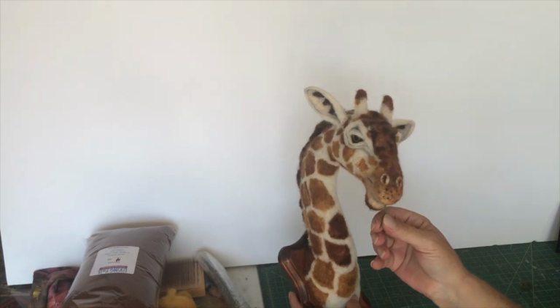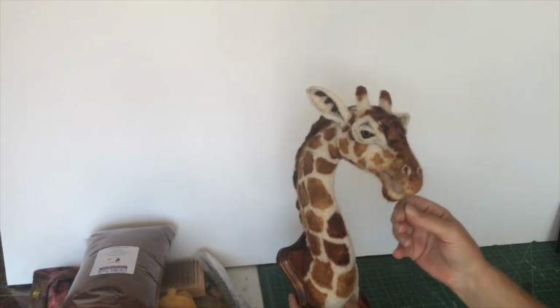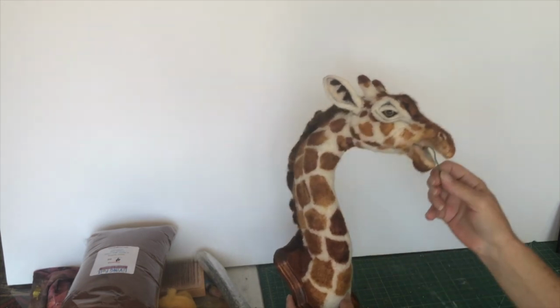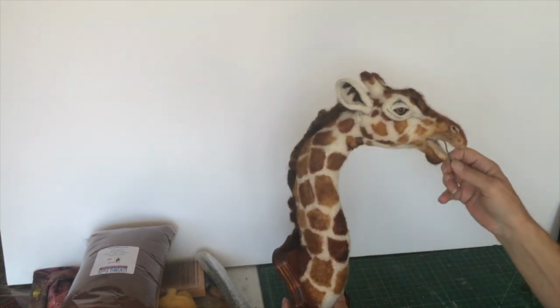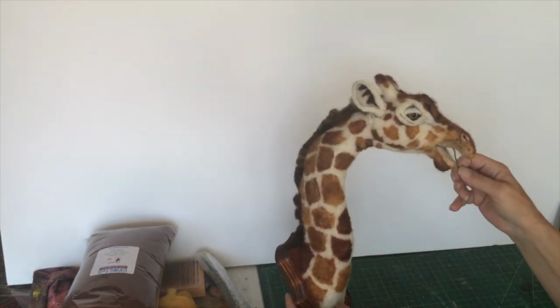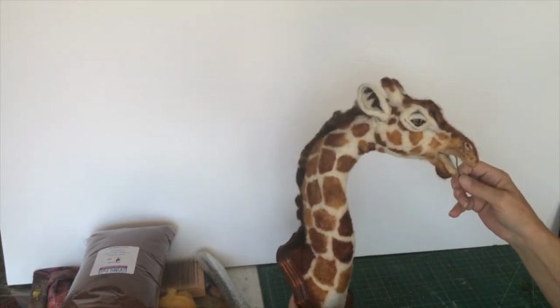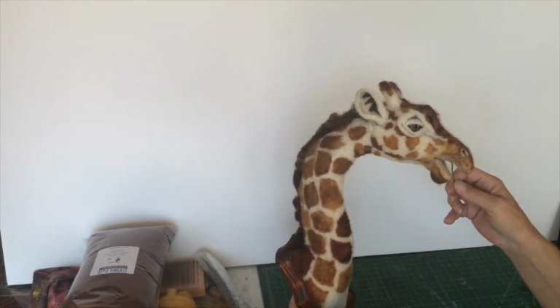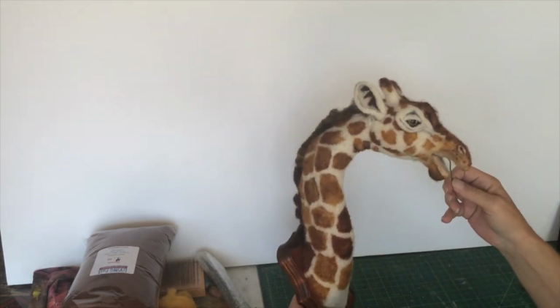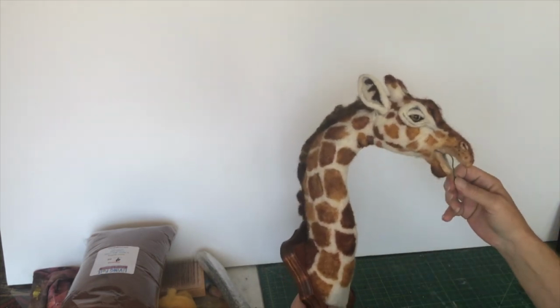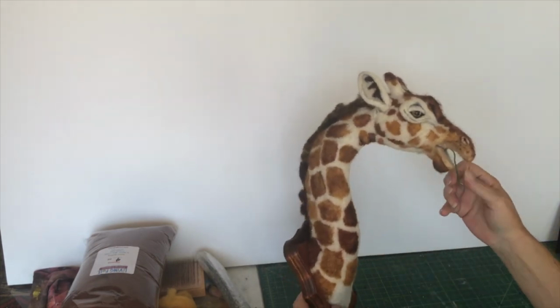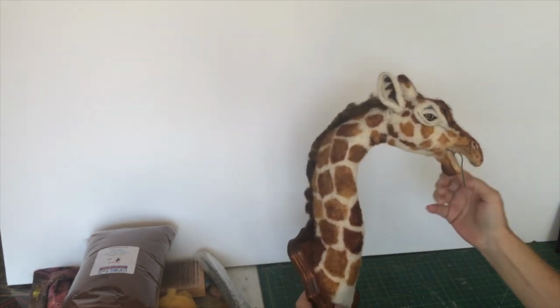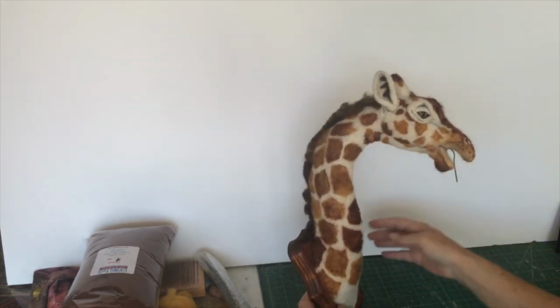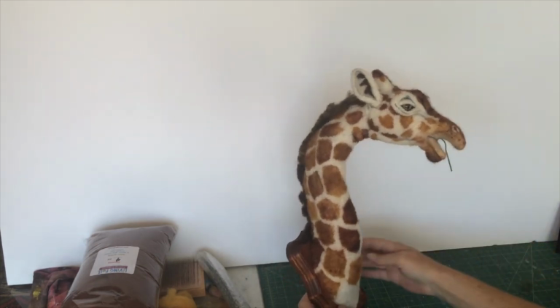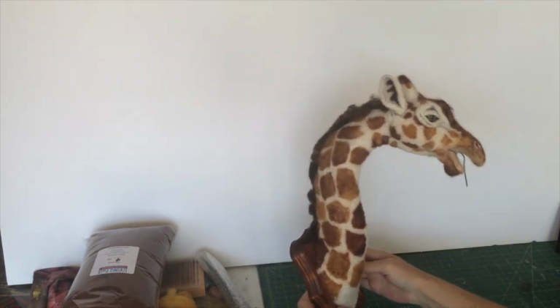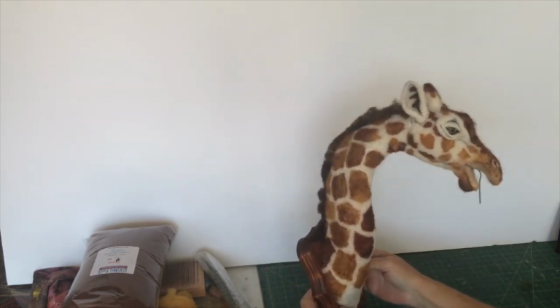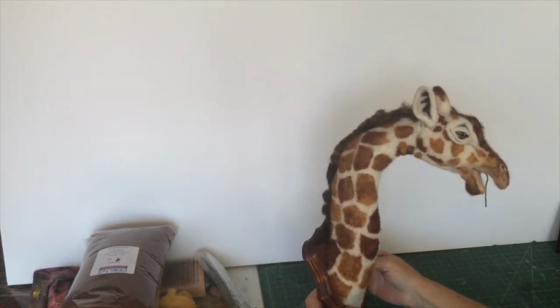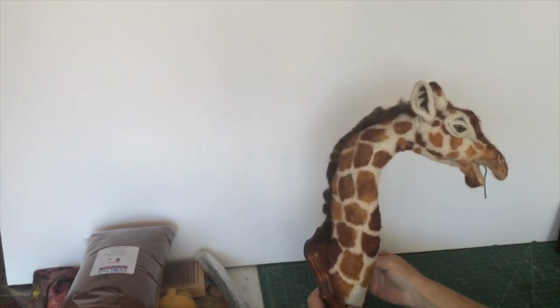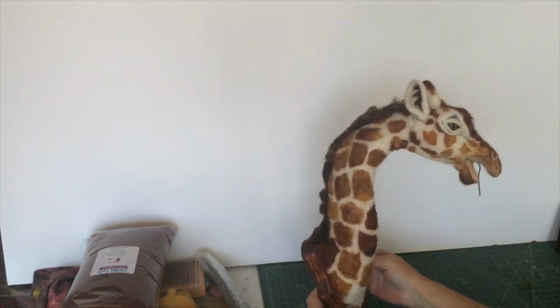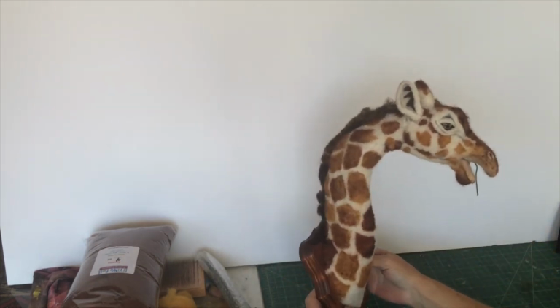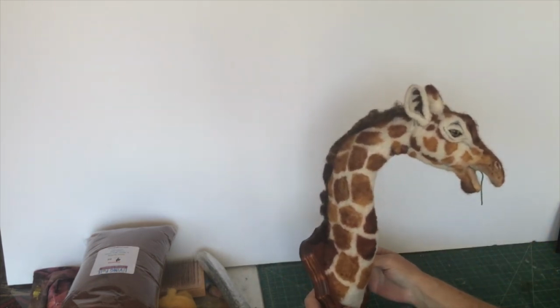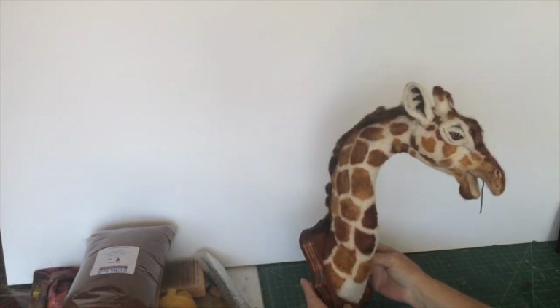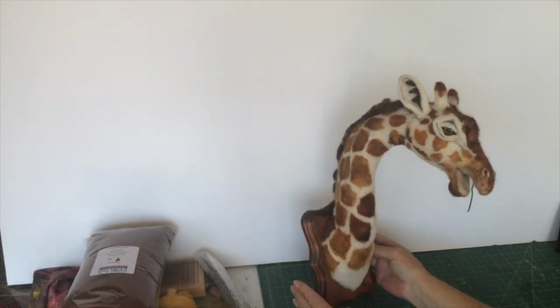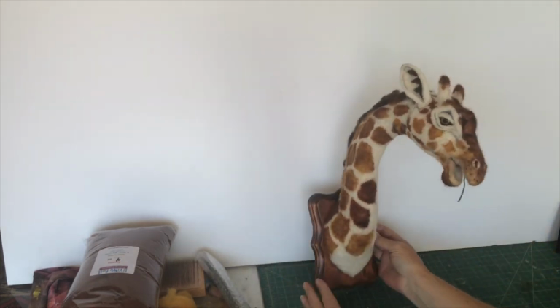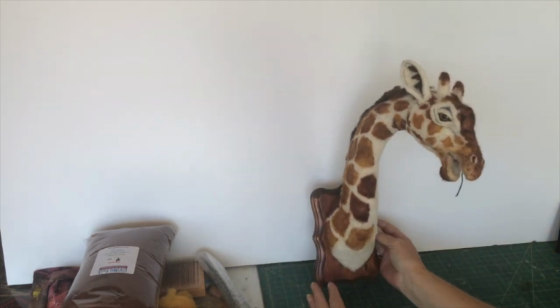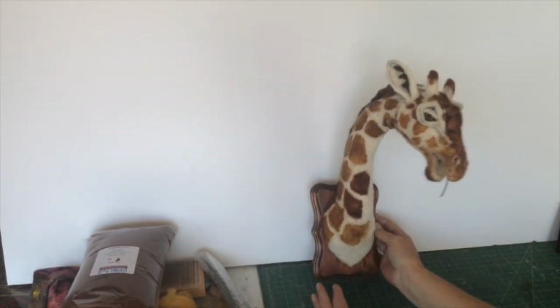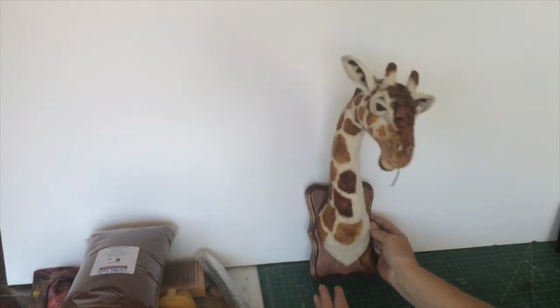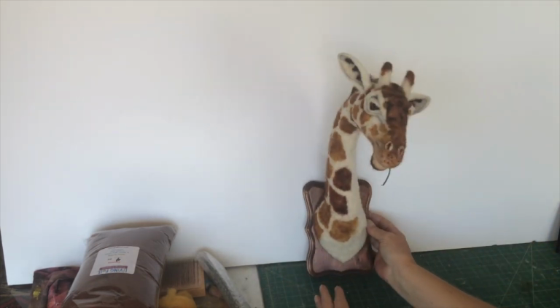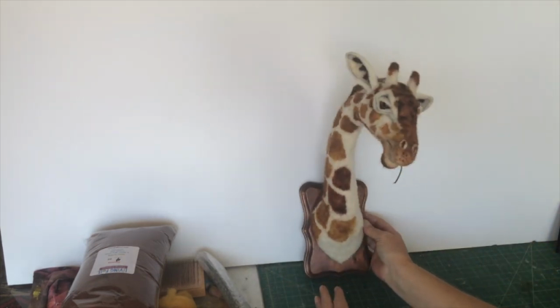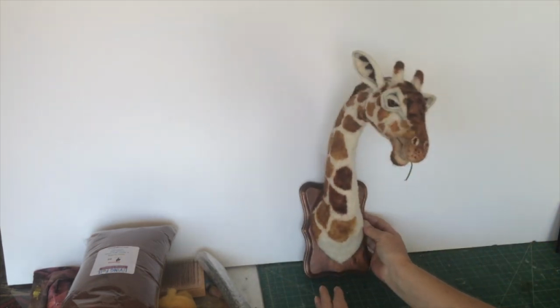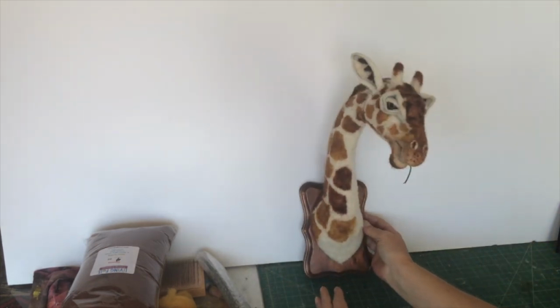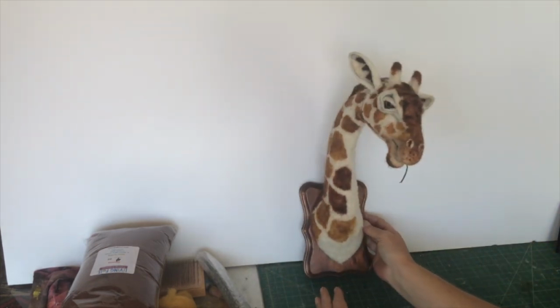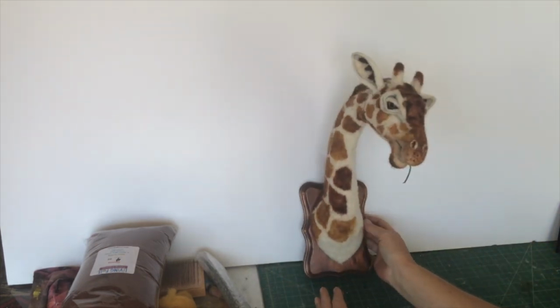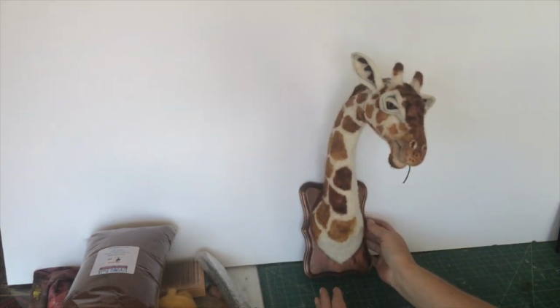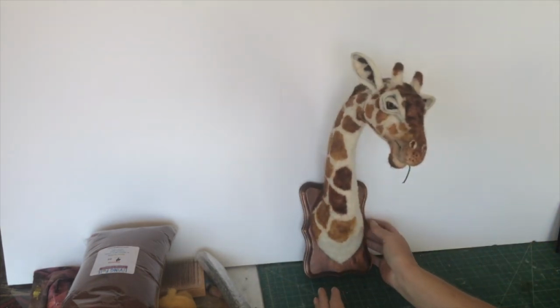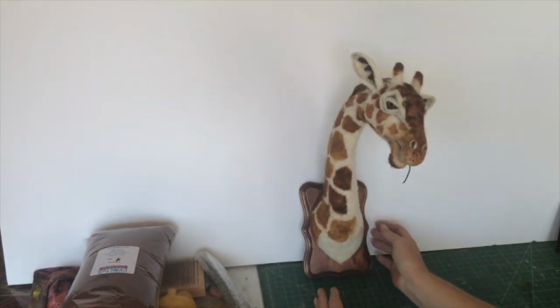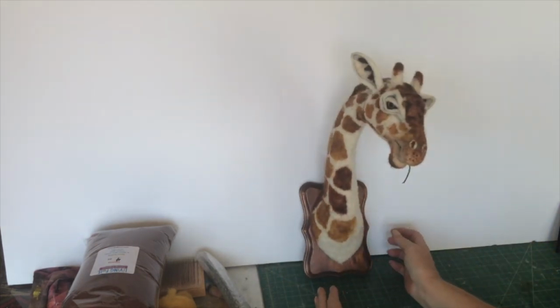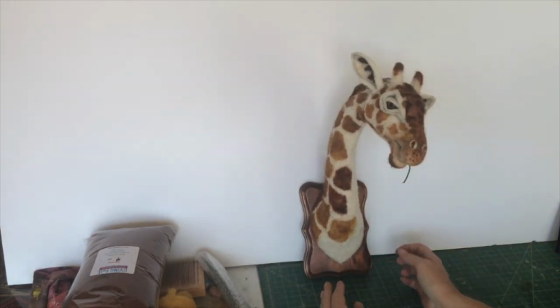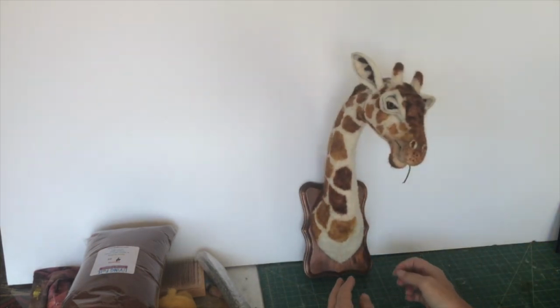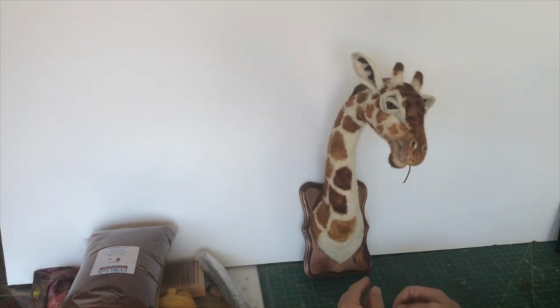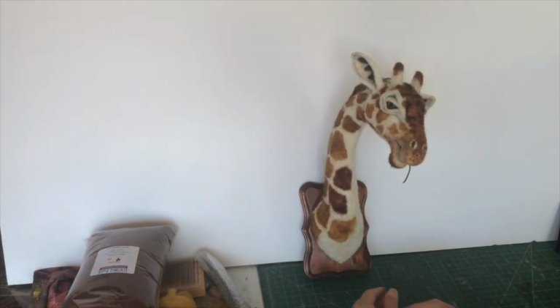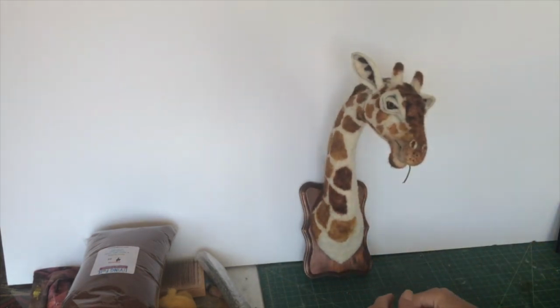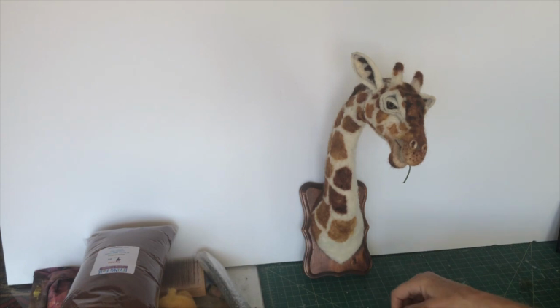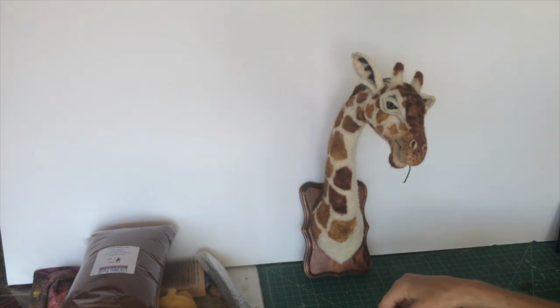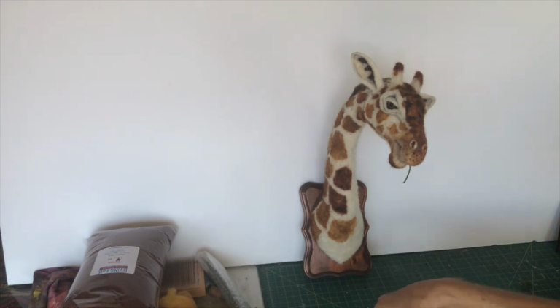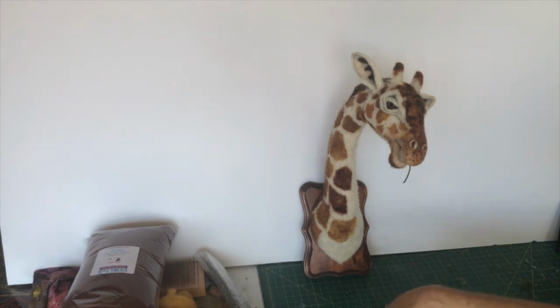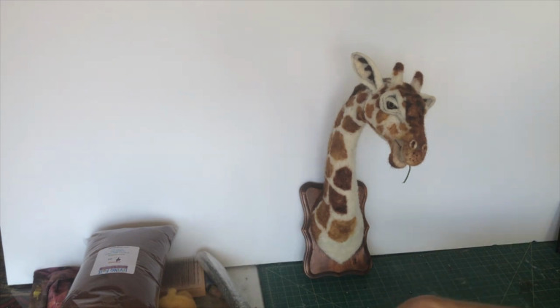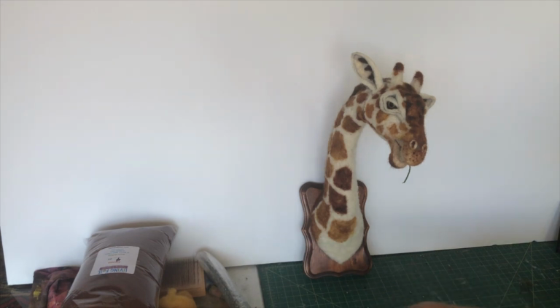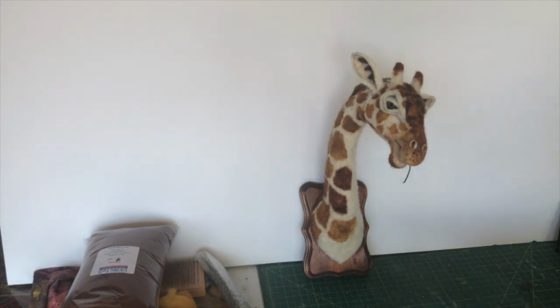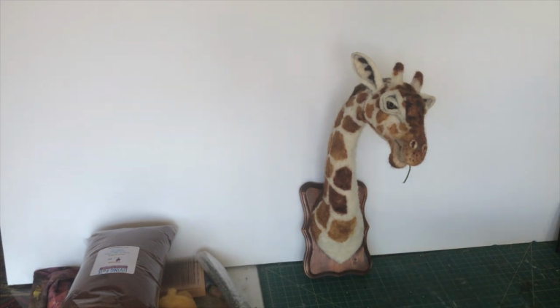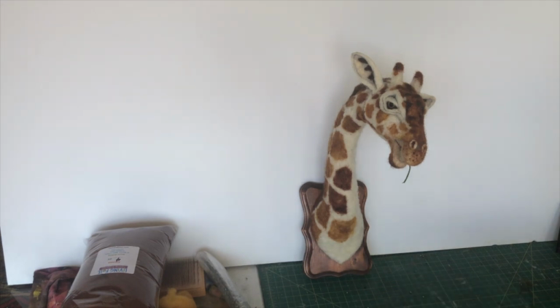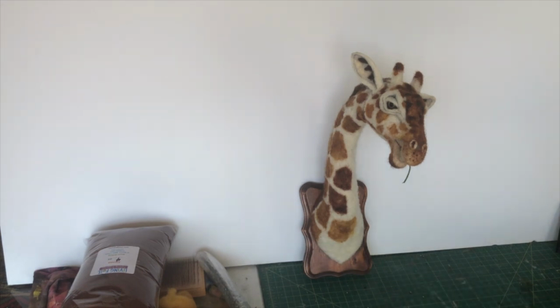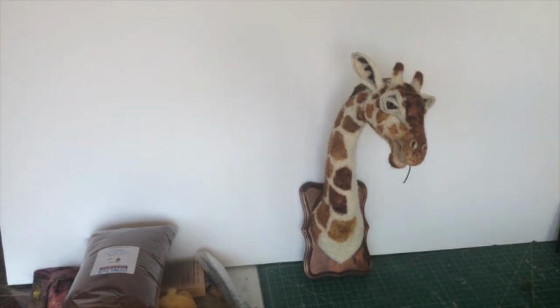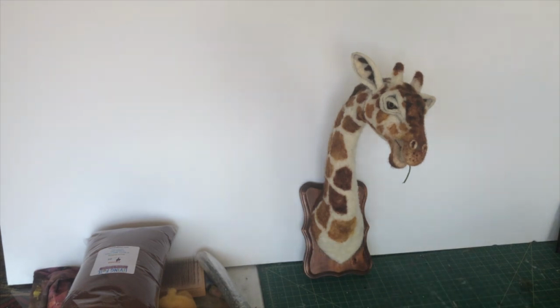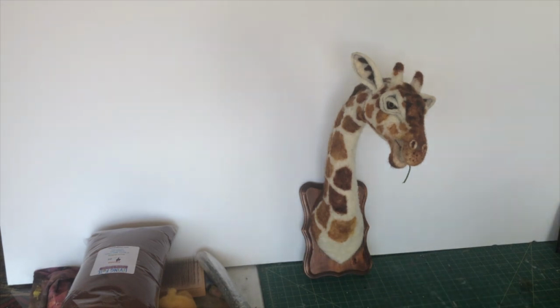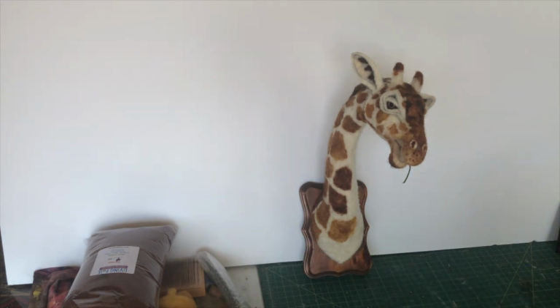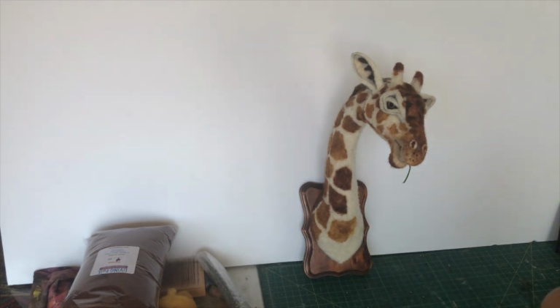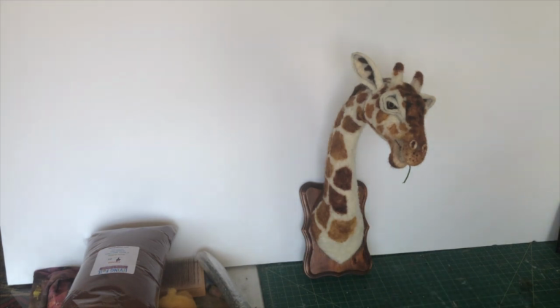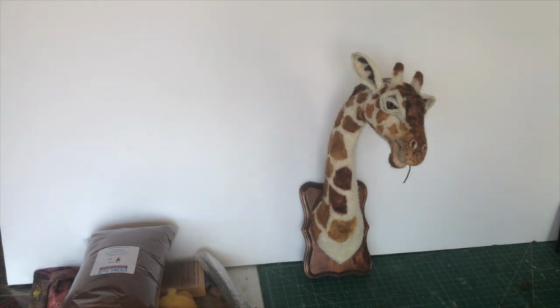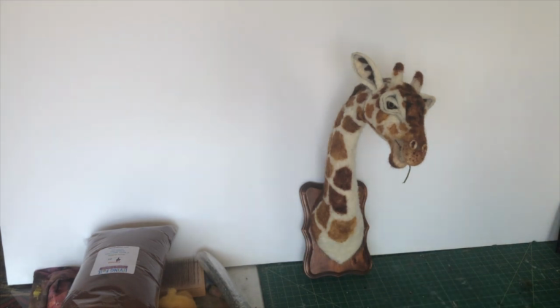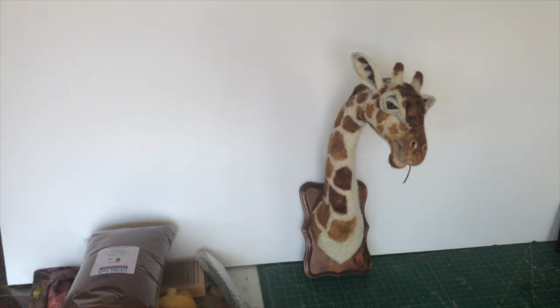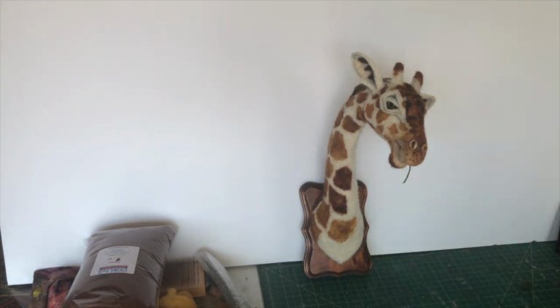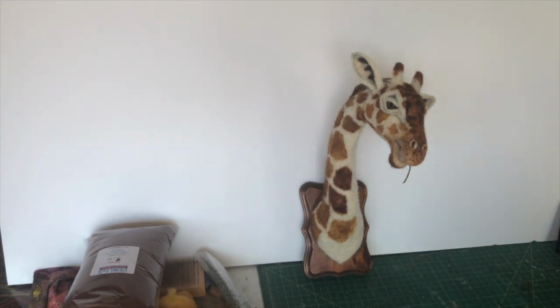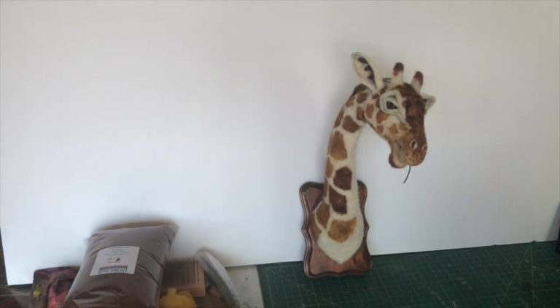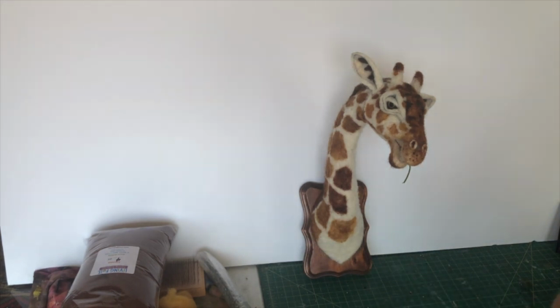So we're almost finished with the giraffe. Thanks for watching.